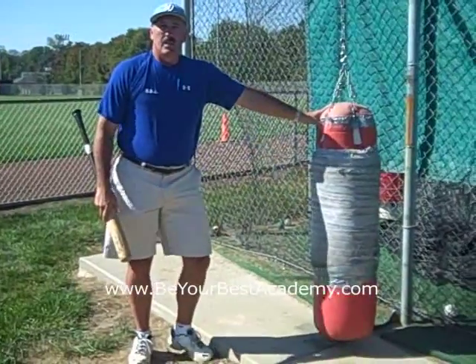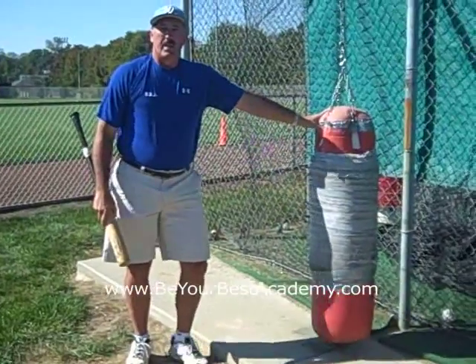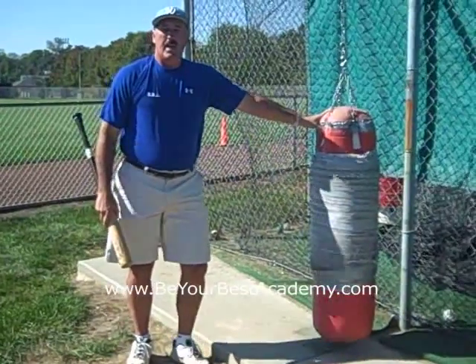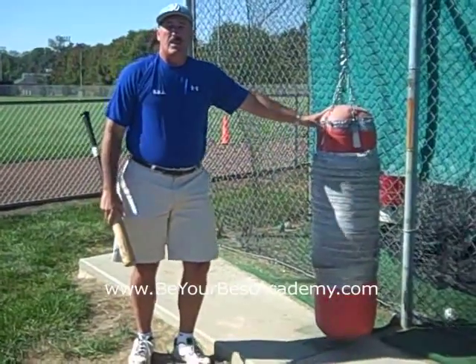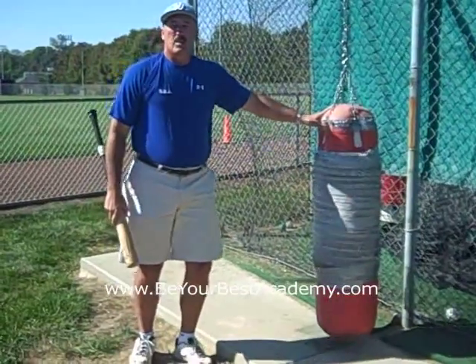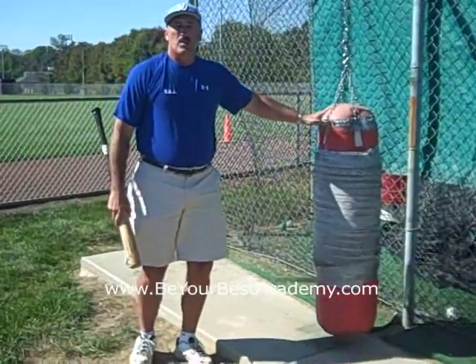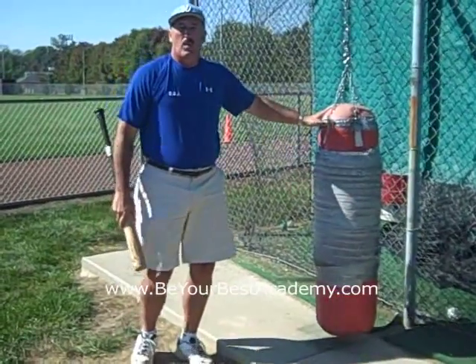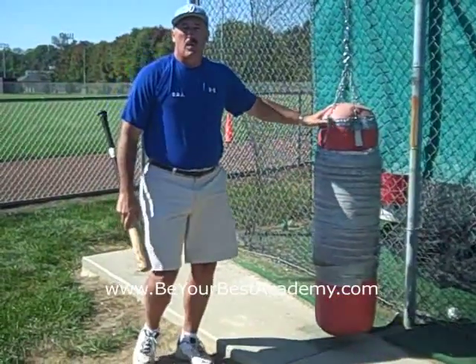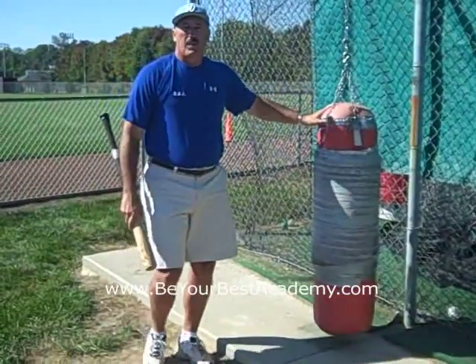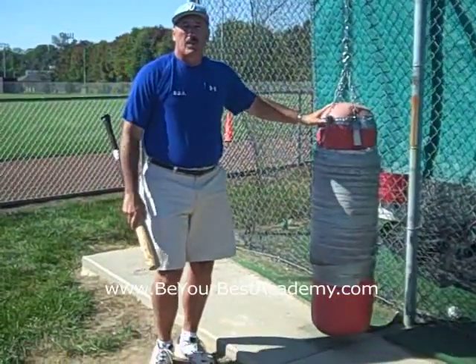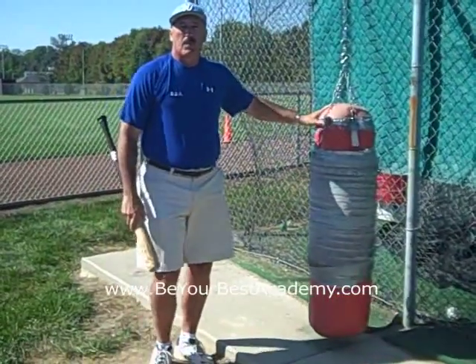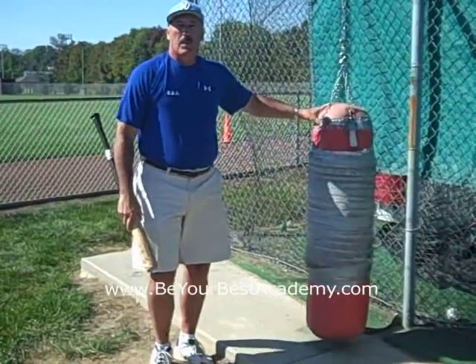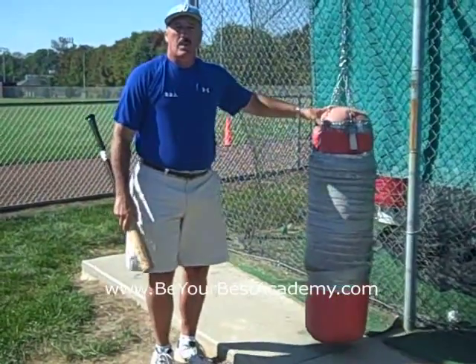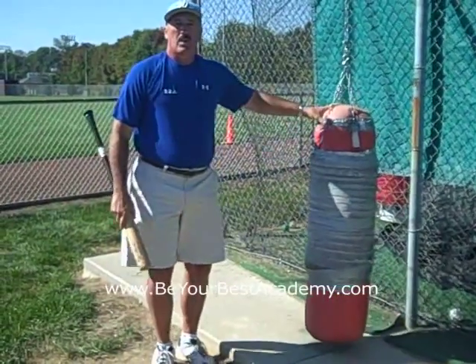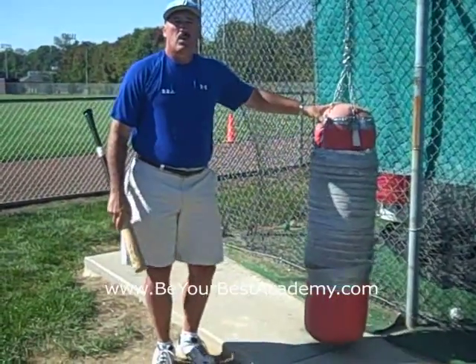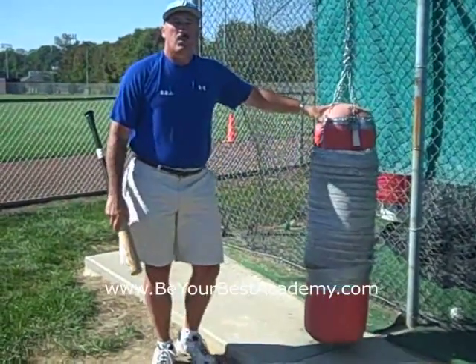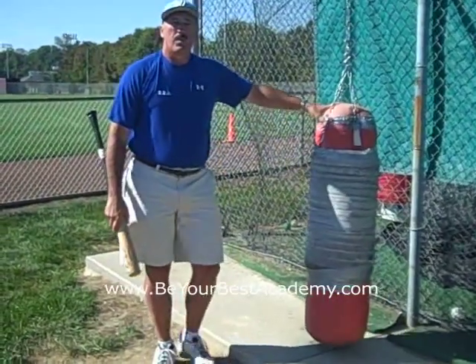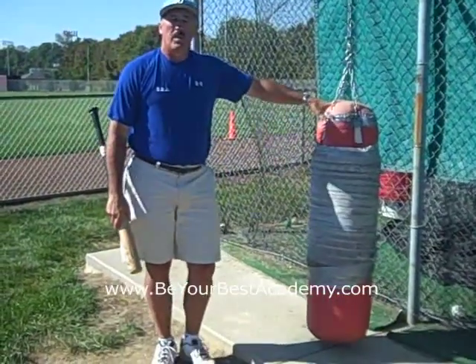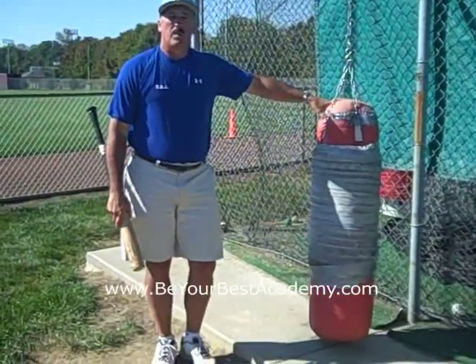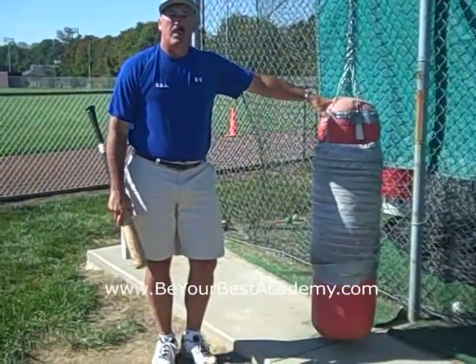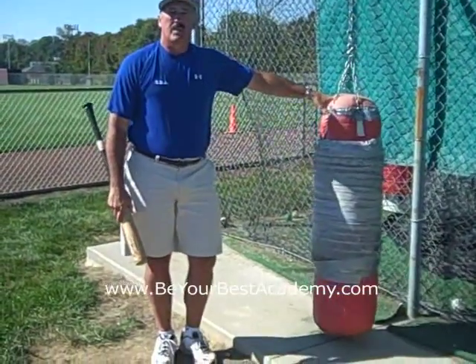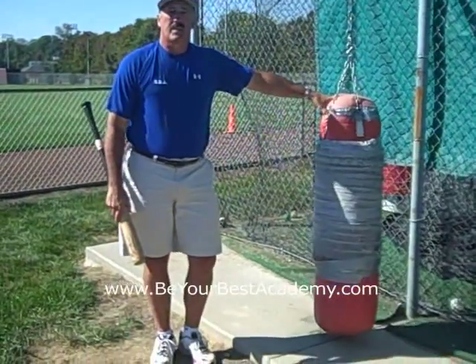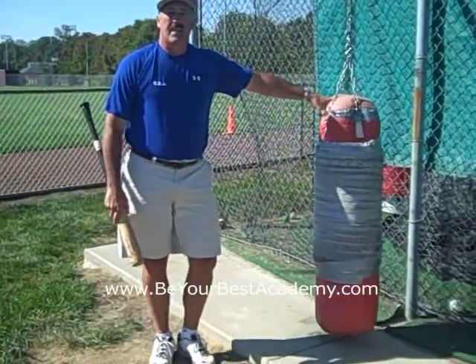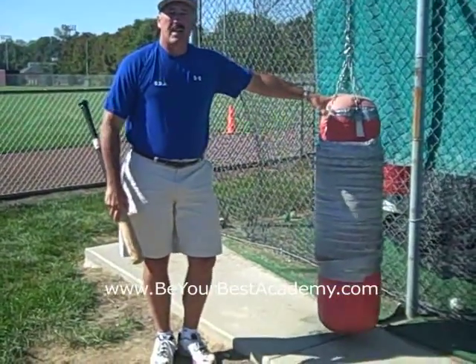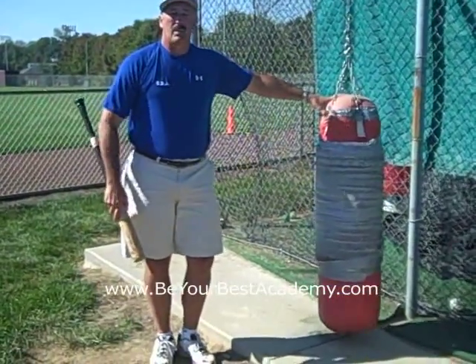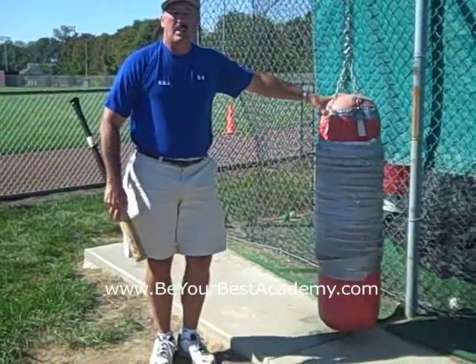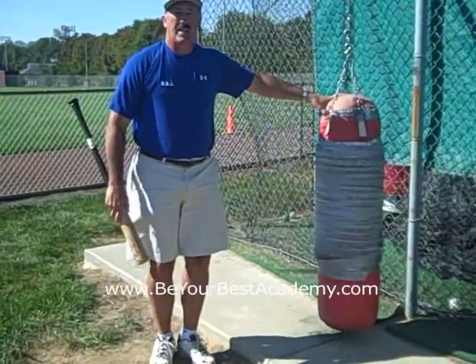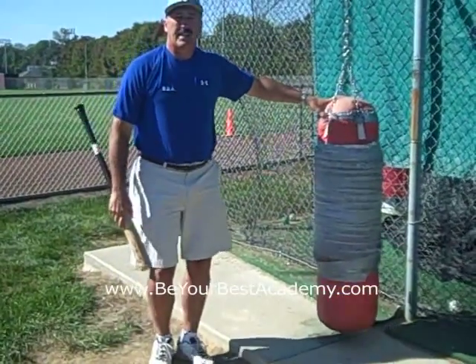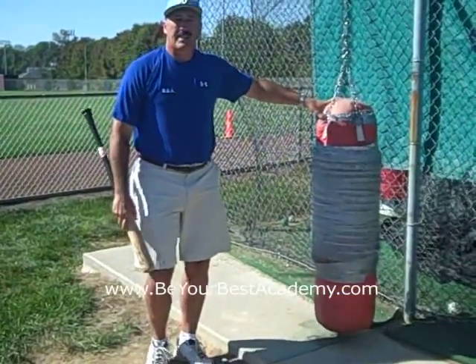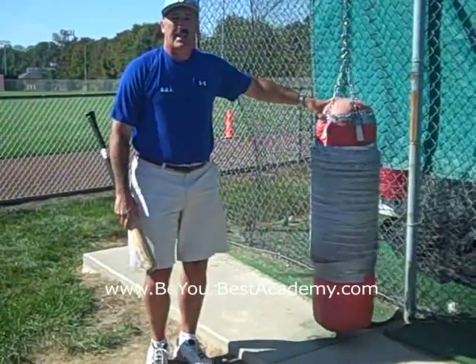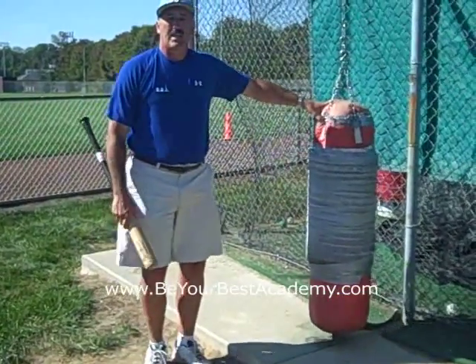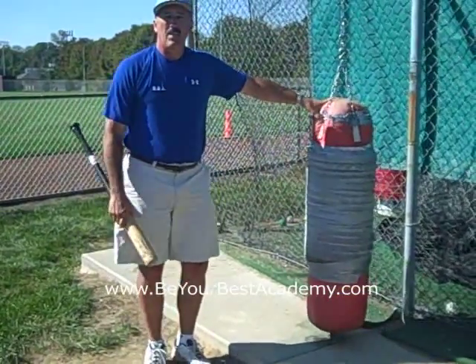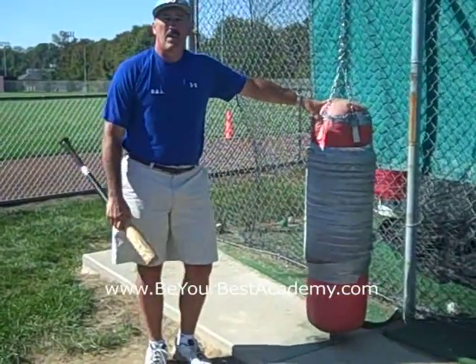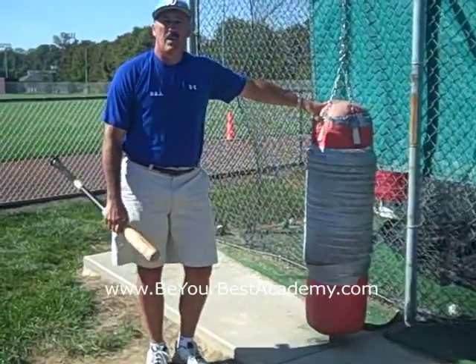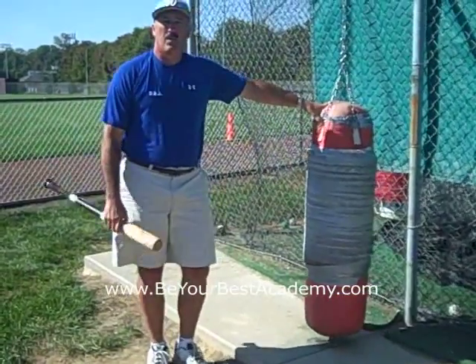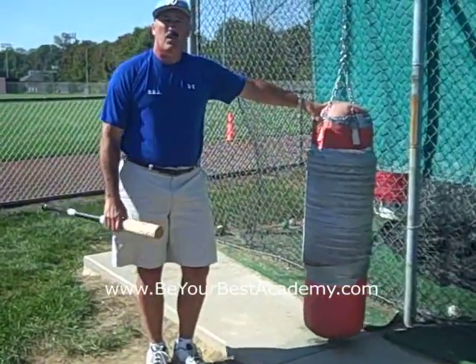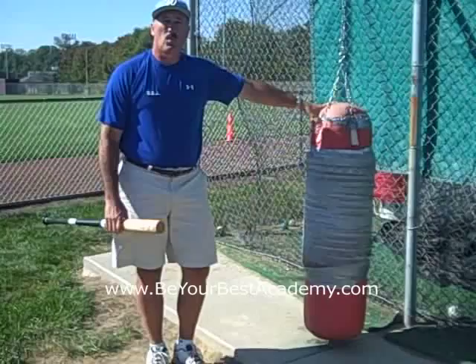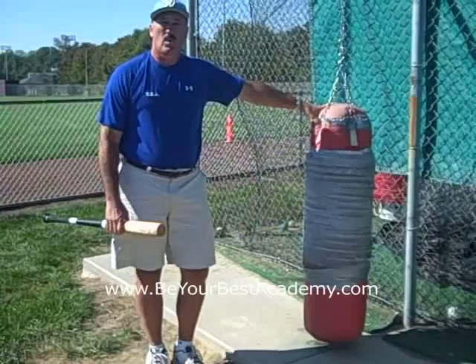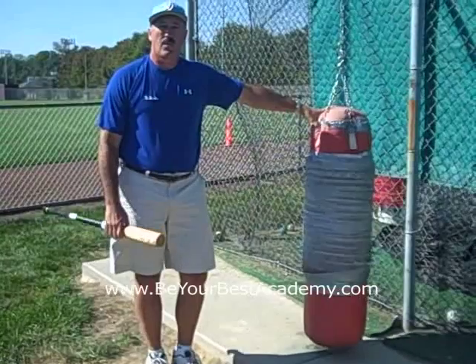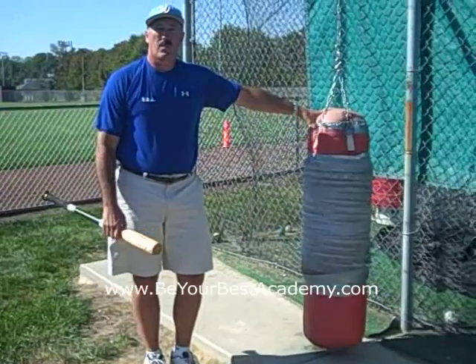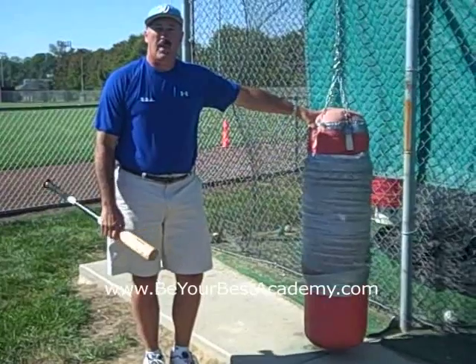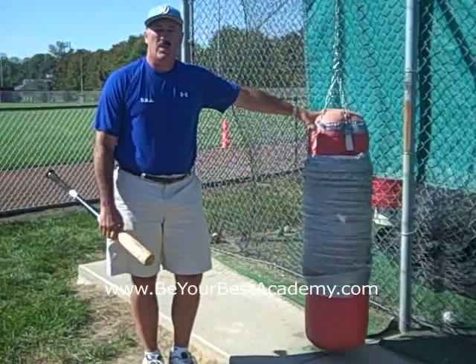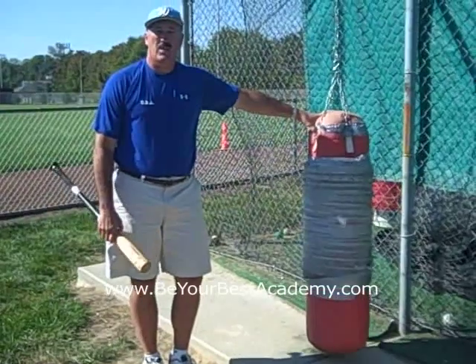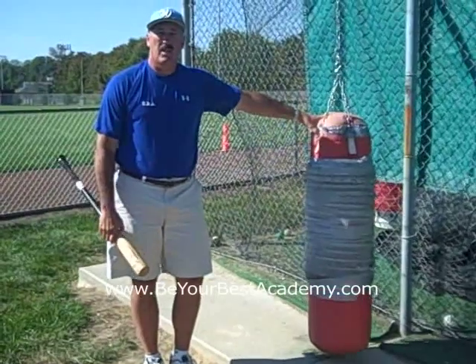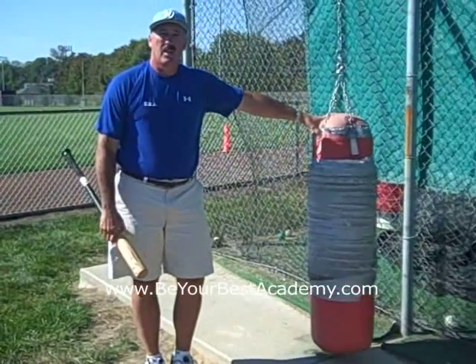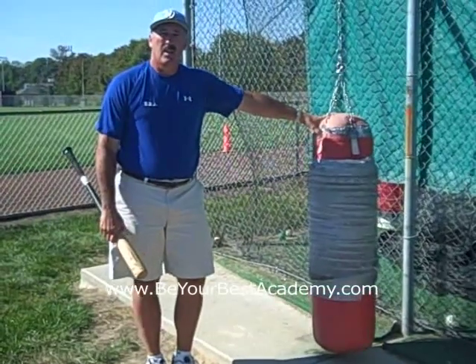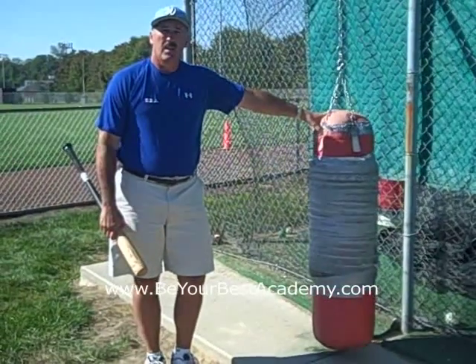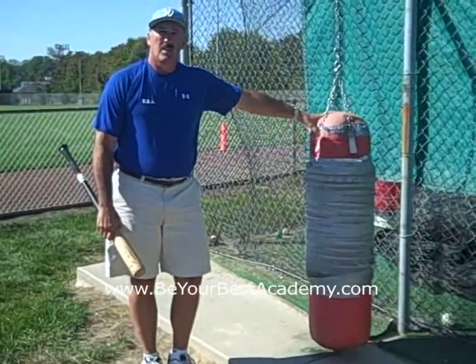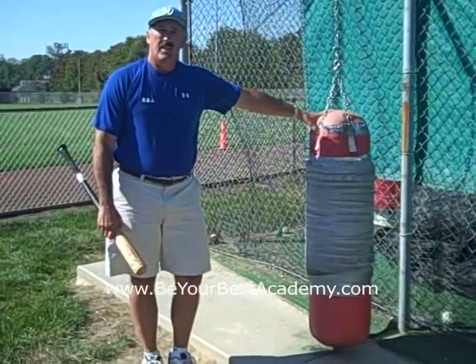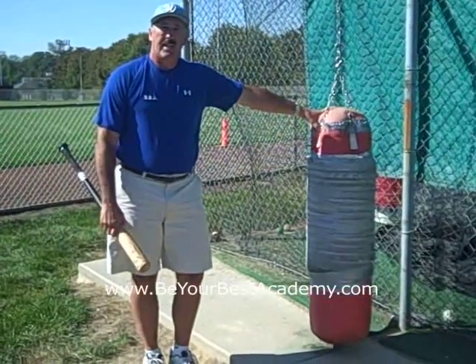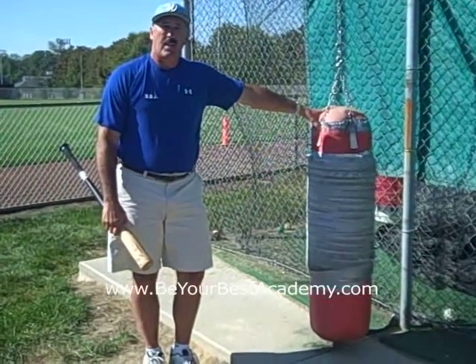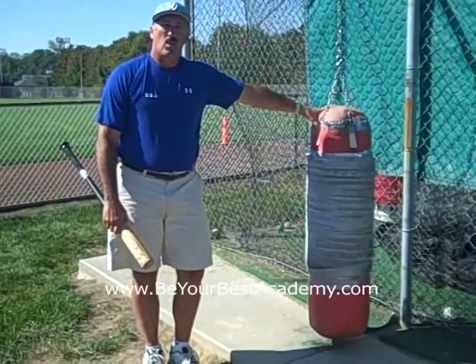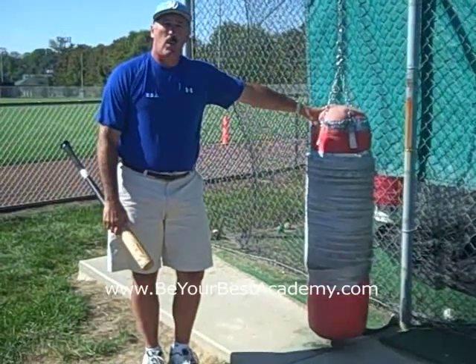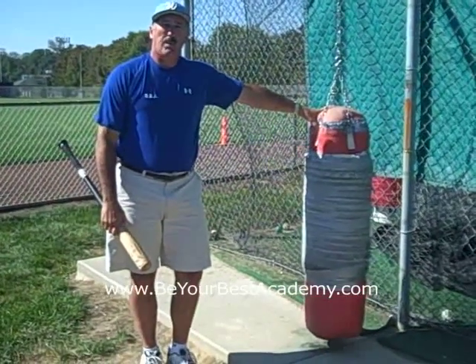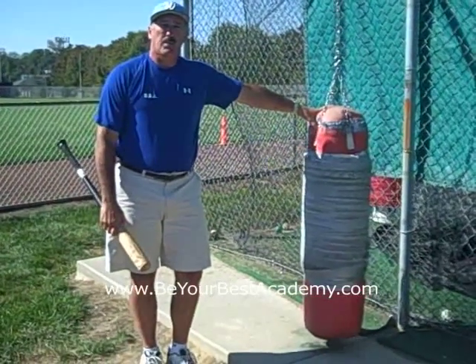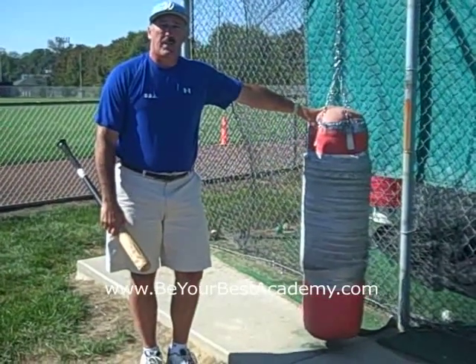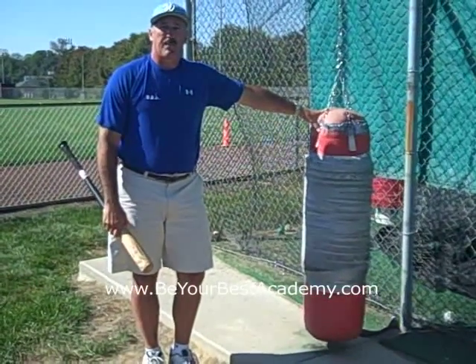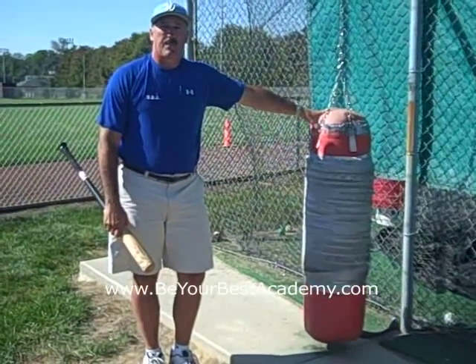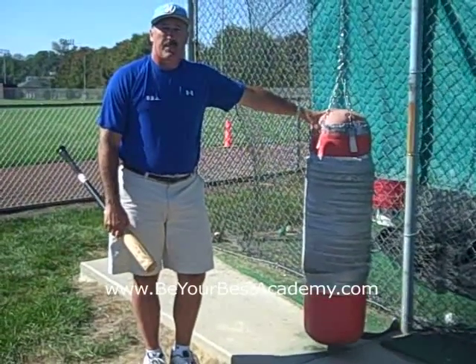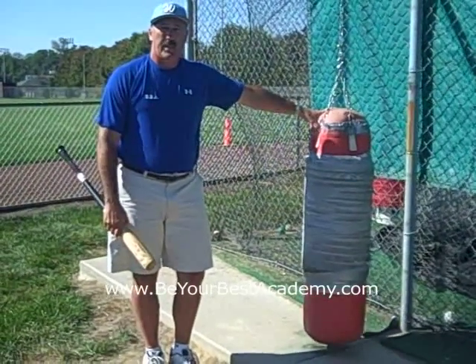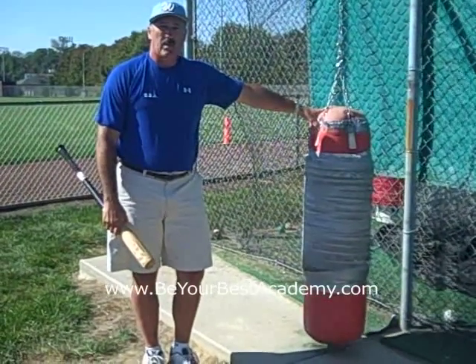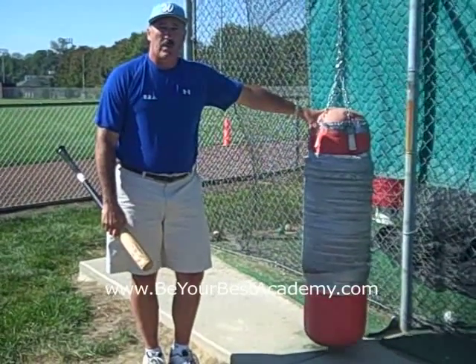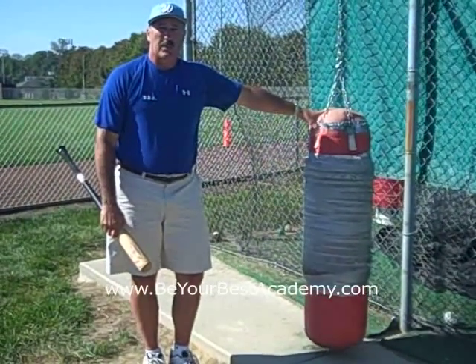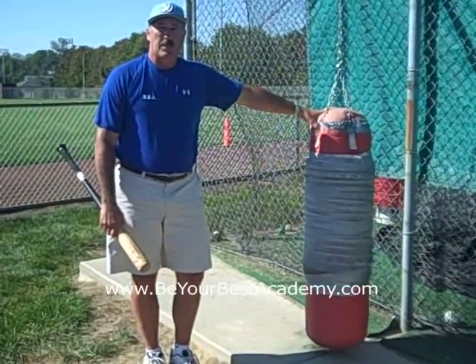Again, this is Paul Nickabruca with BeYourBestAcademy.com. For more information, check out our website. Thank you much.